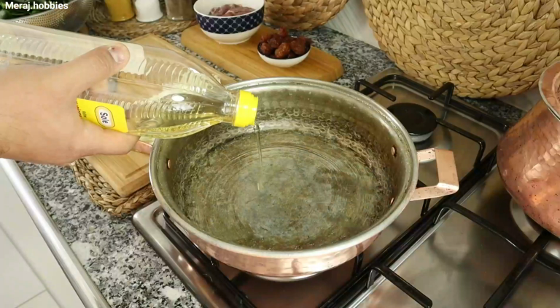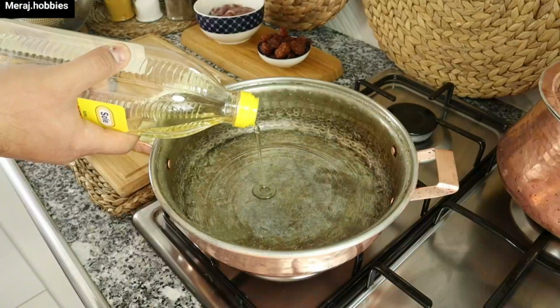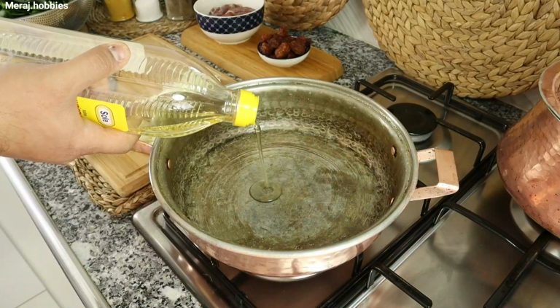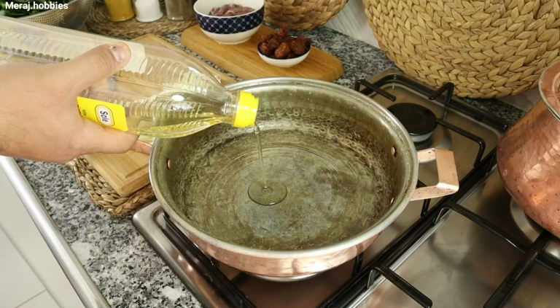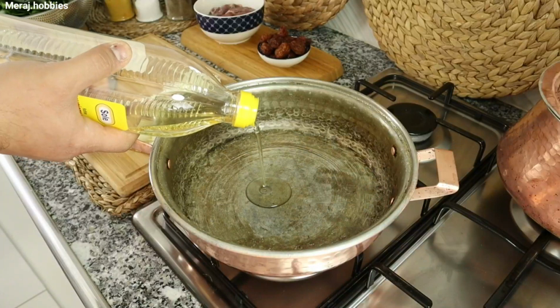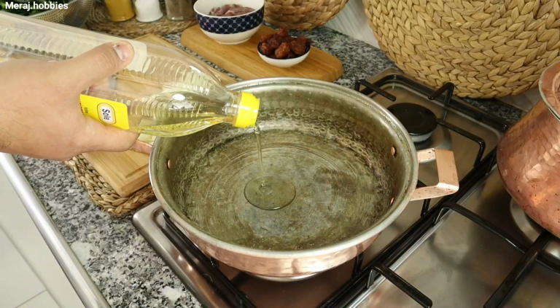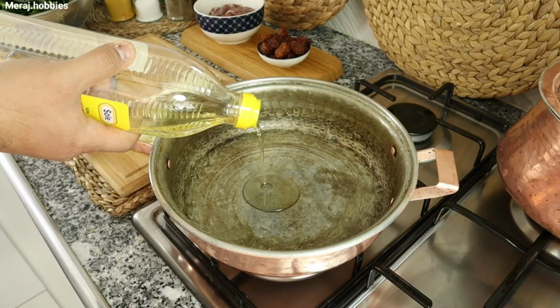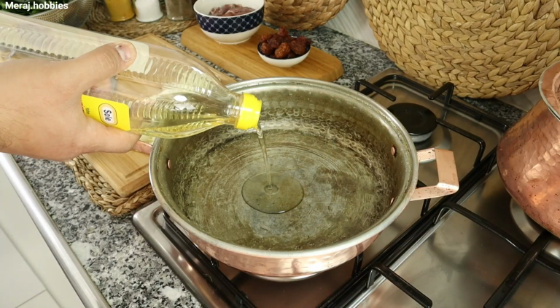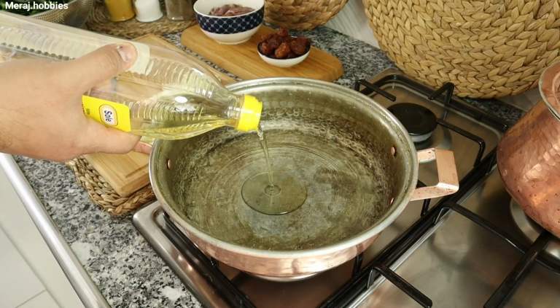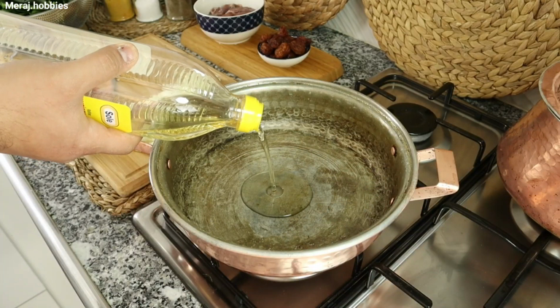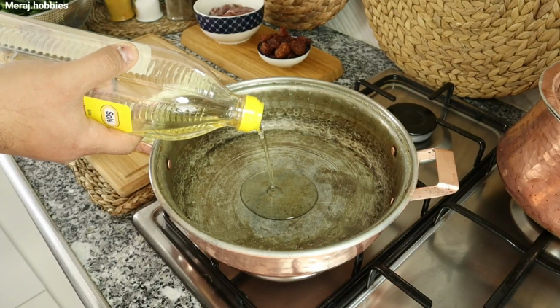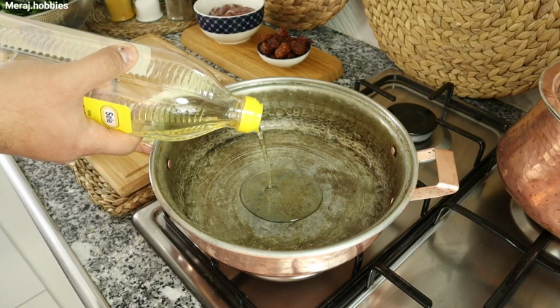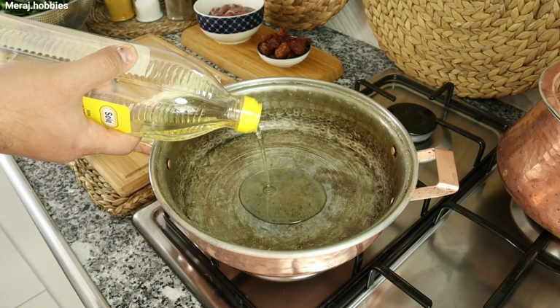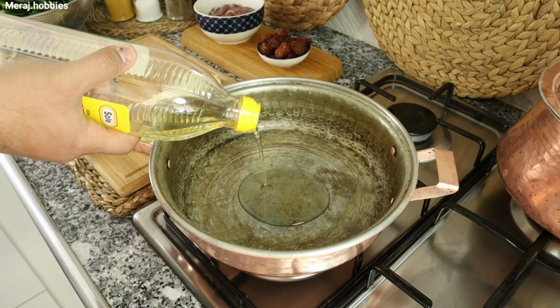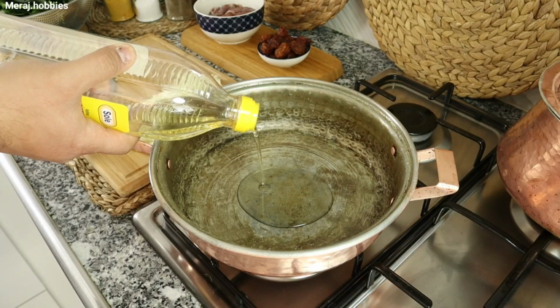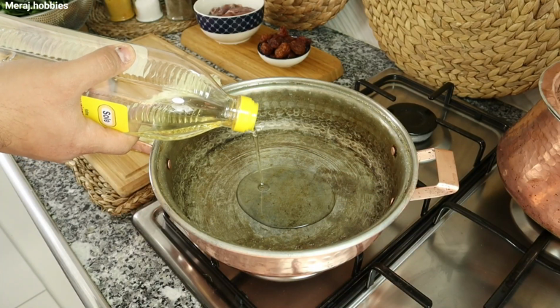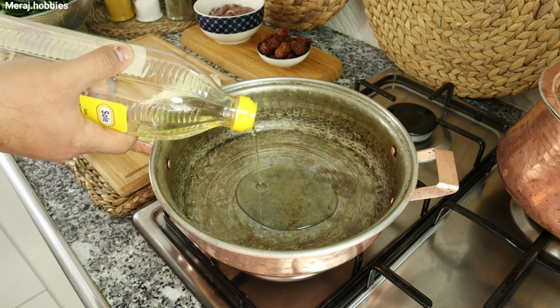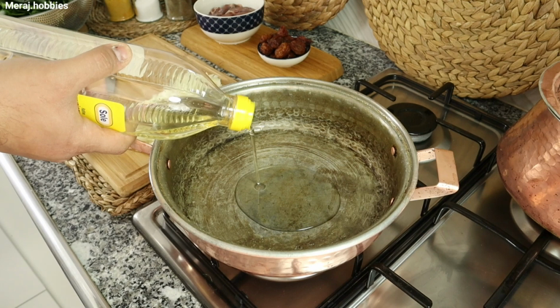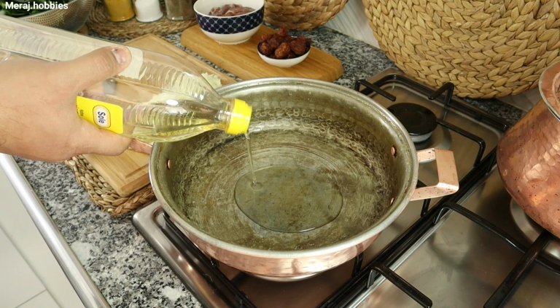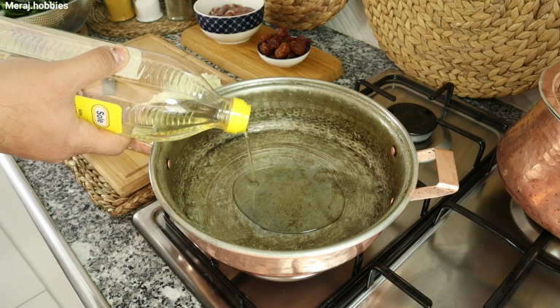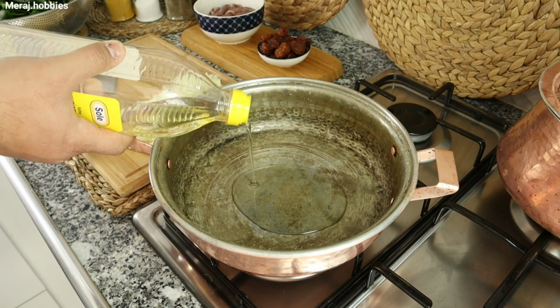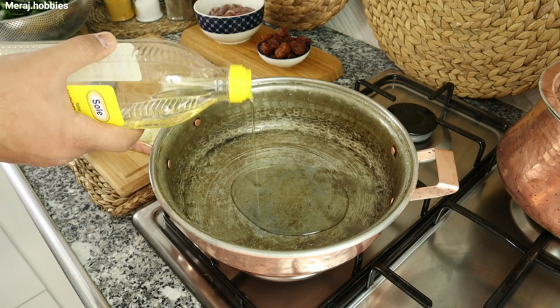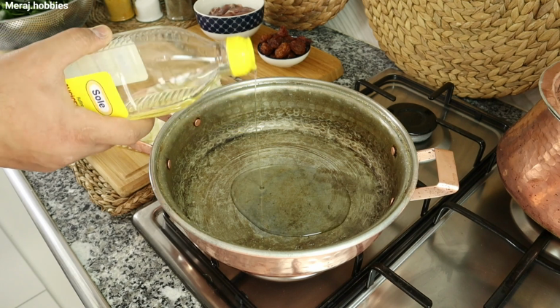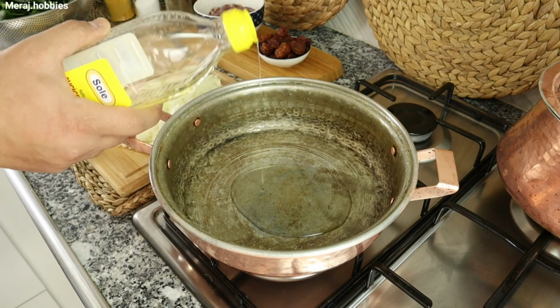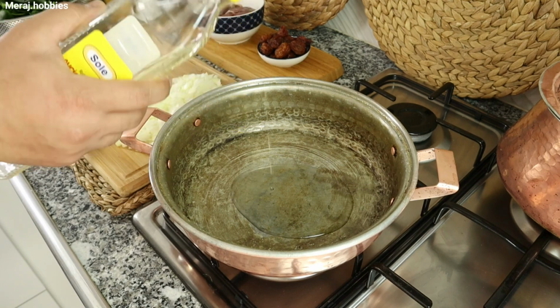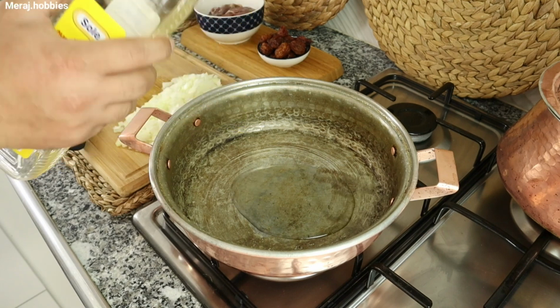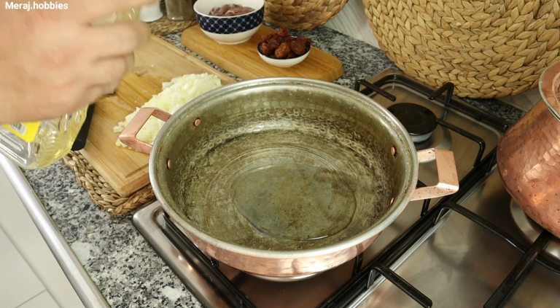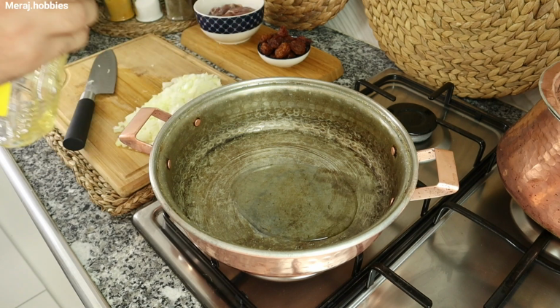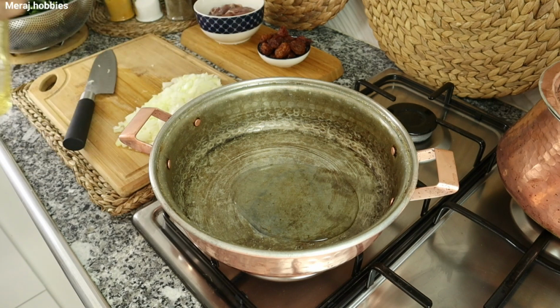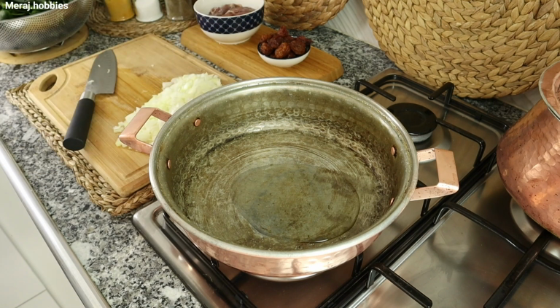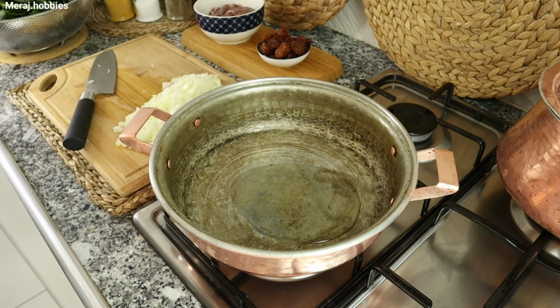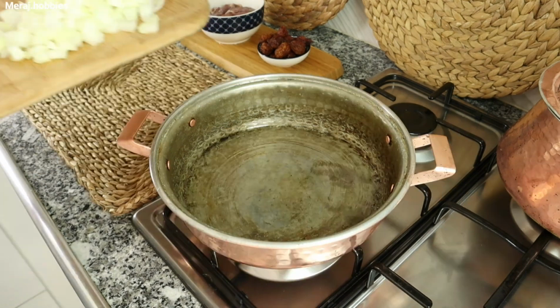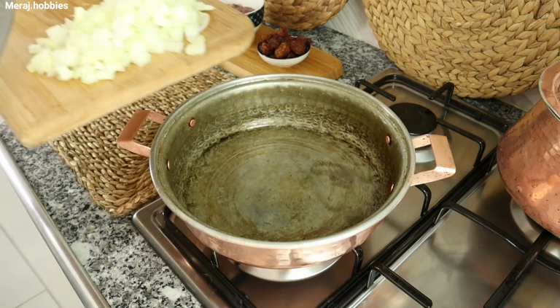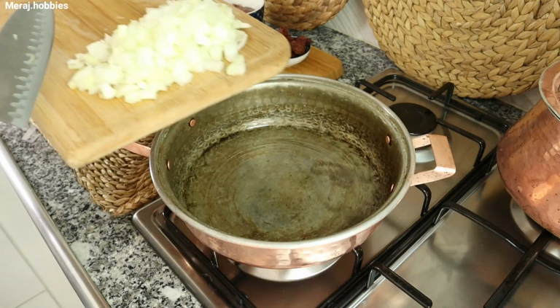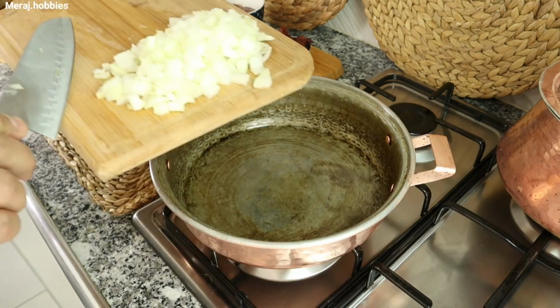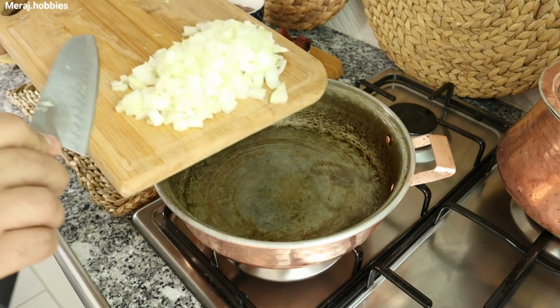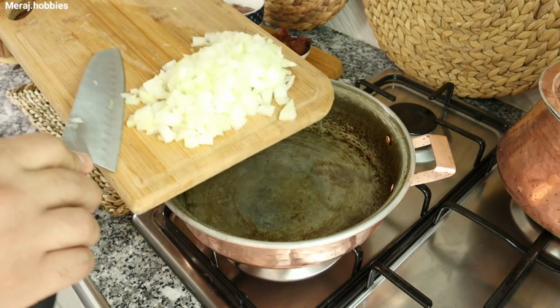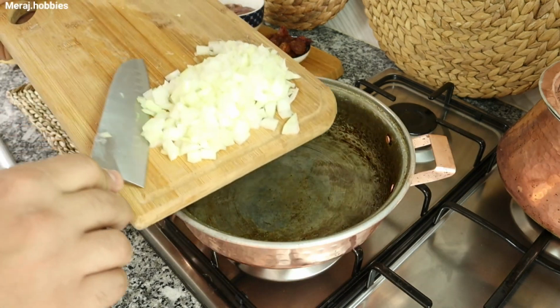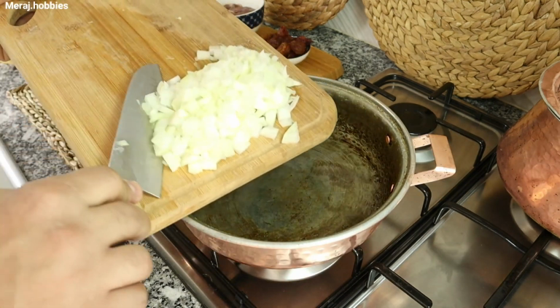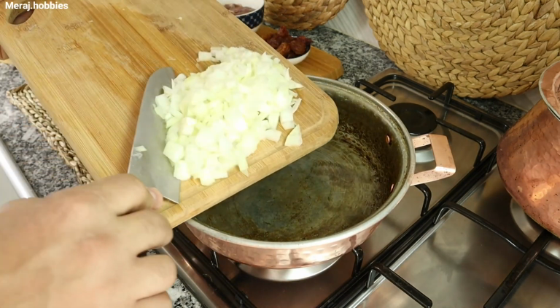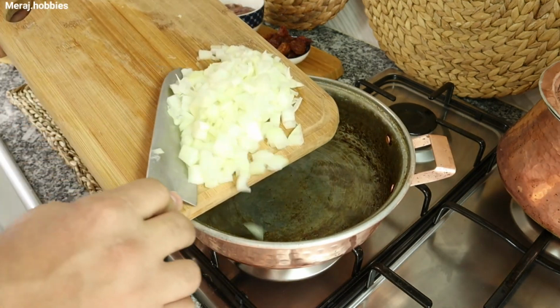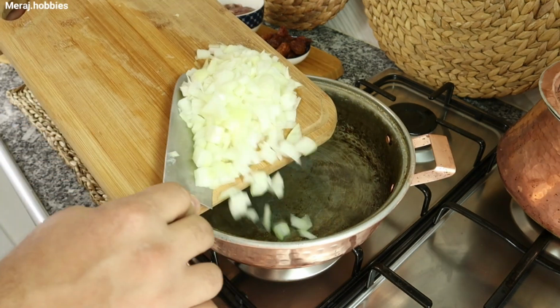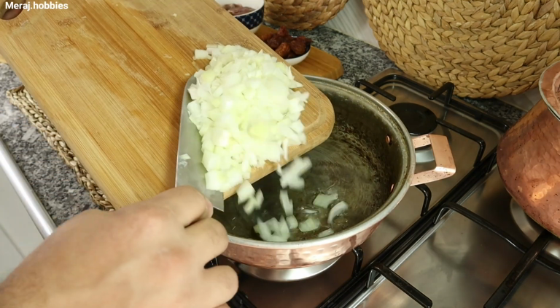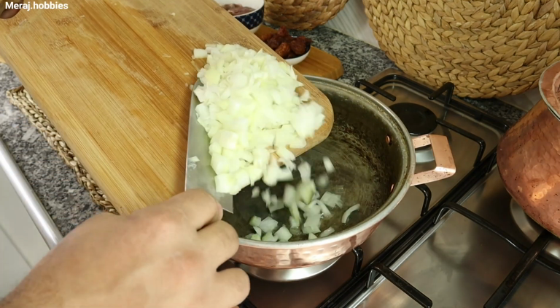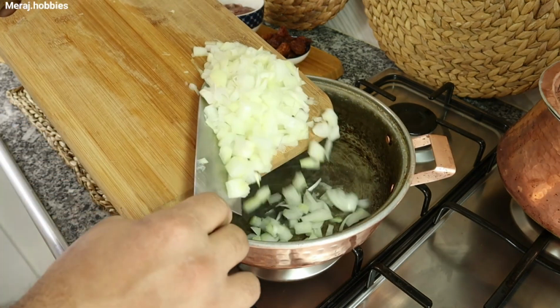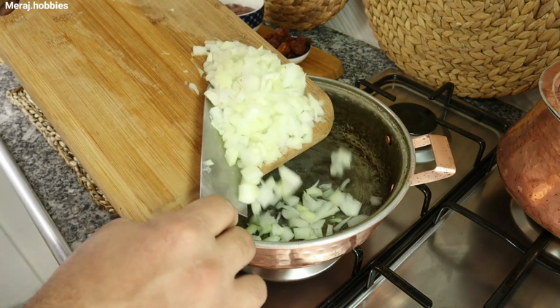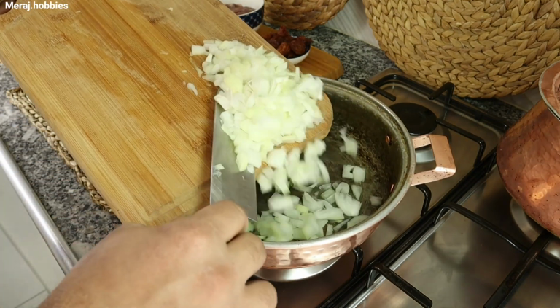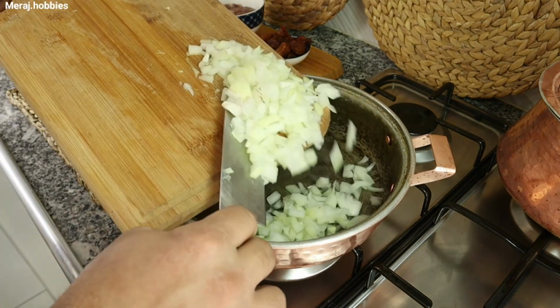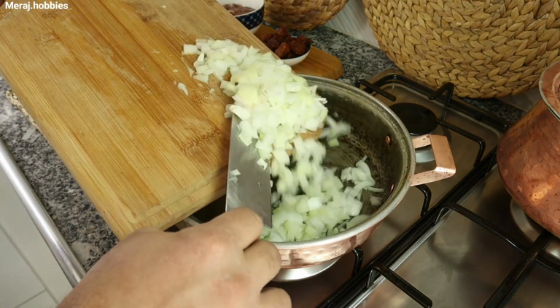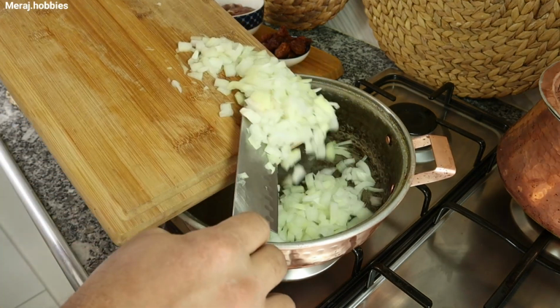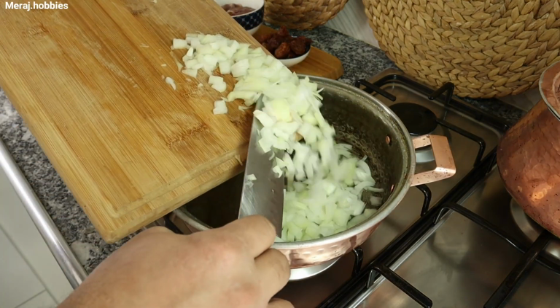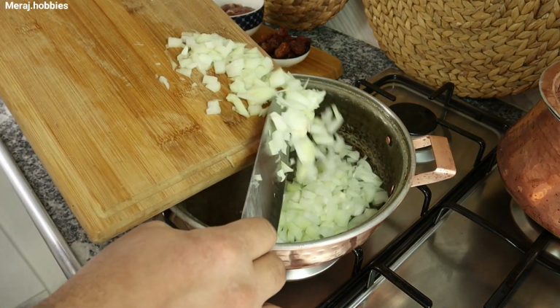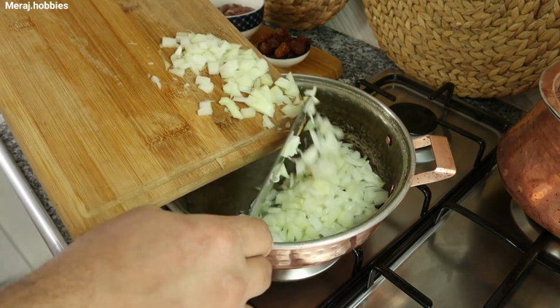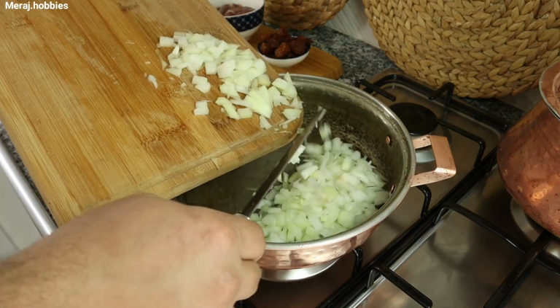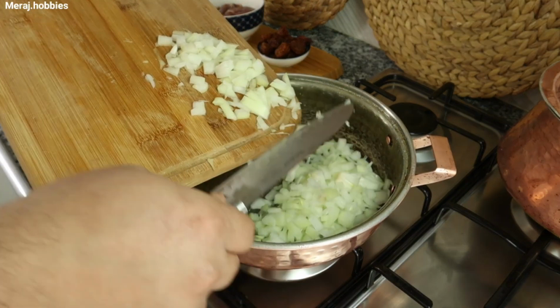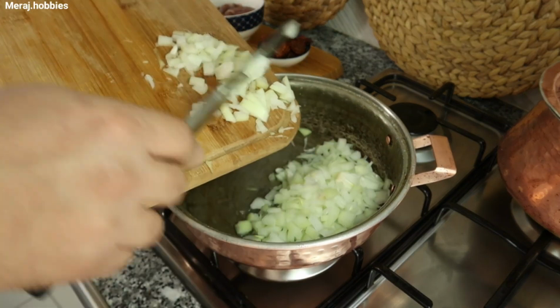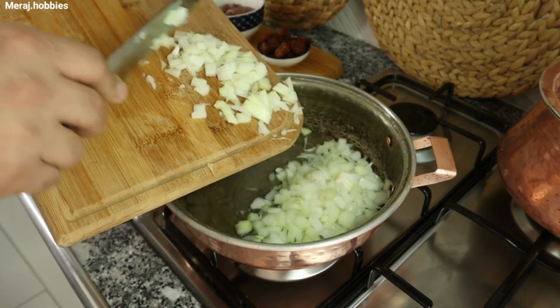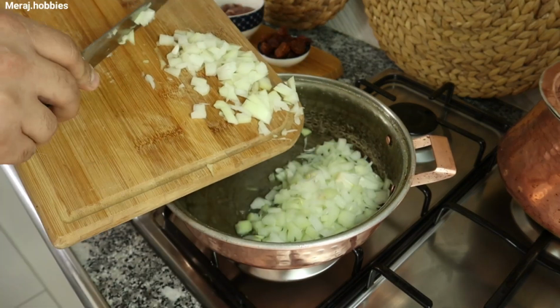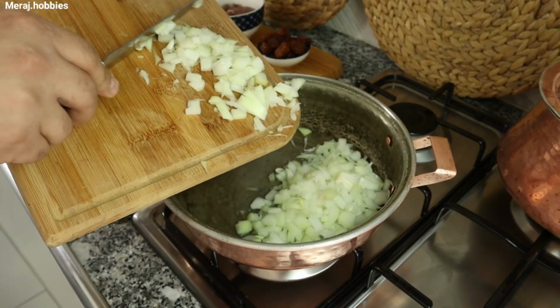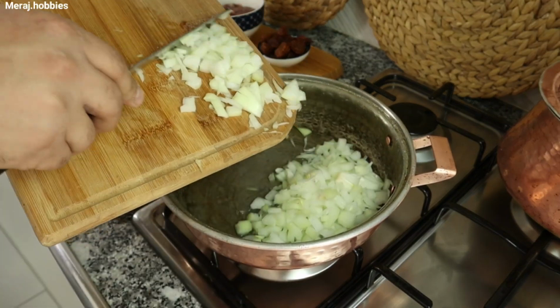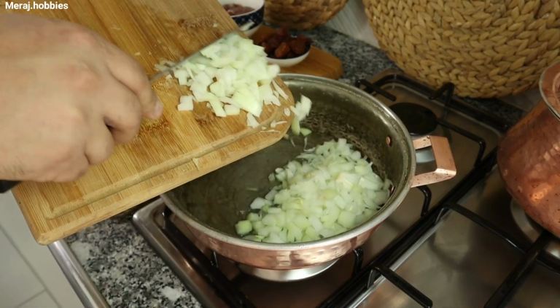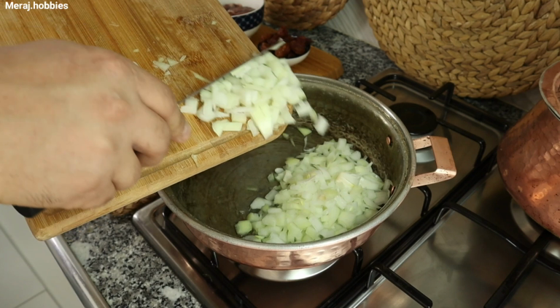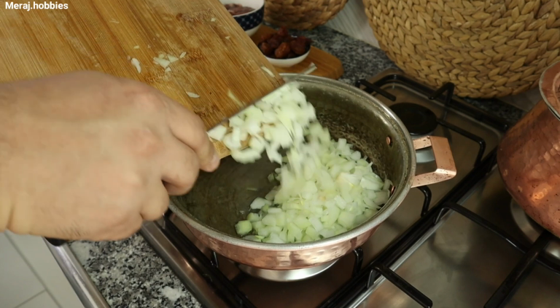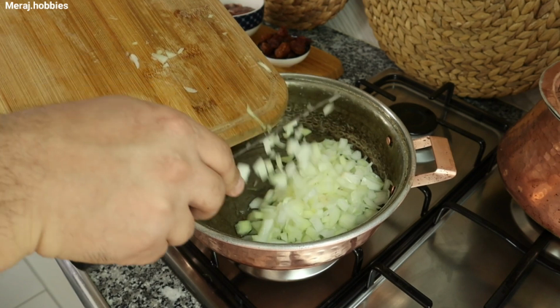حالا داخل یک ماهیتابه مناسب با مقداری روغن، پیازهای نگینی خرد شده را سرخ کنید. (Now in a suitable pan, sauté finely diced onions in some oil.)